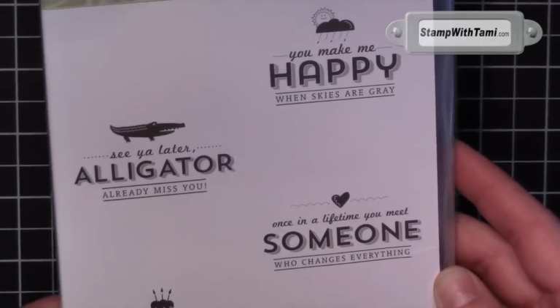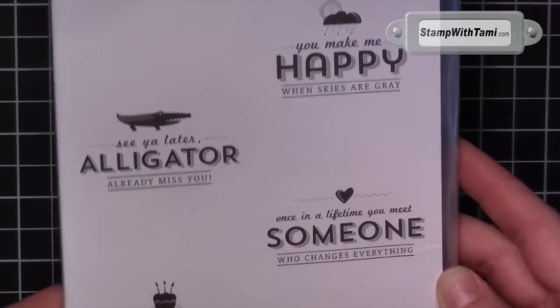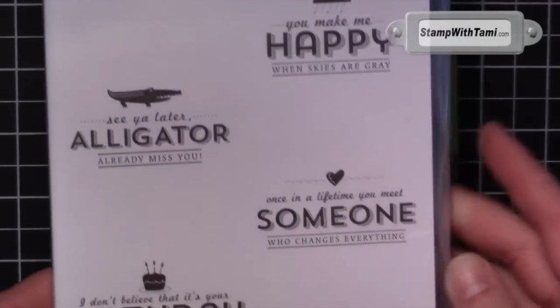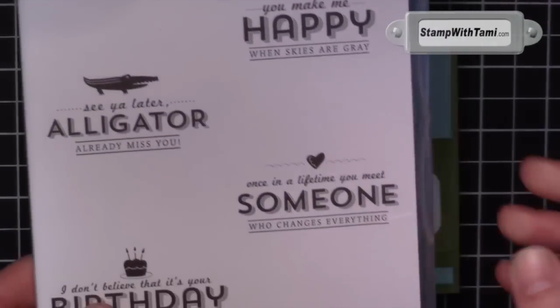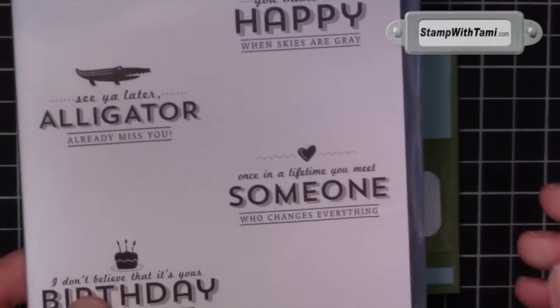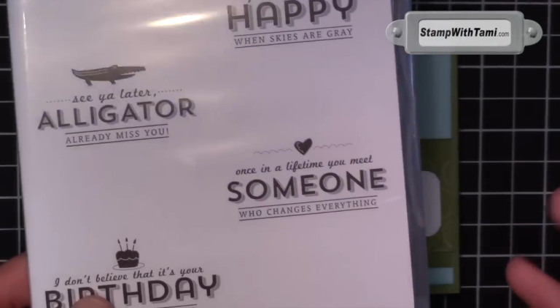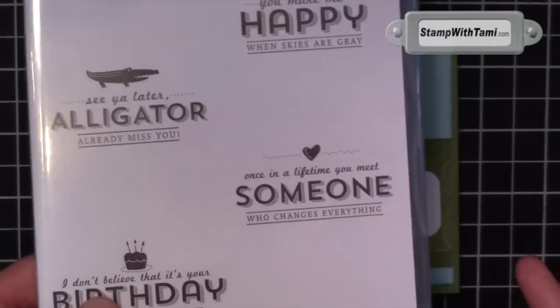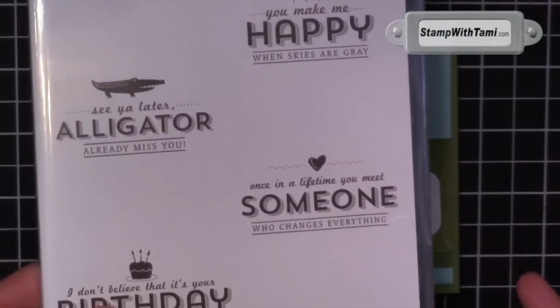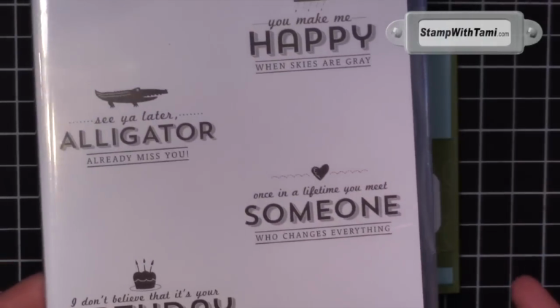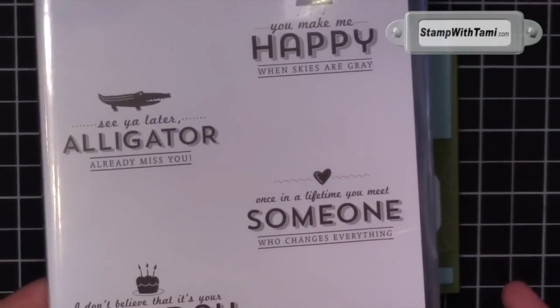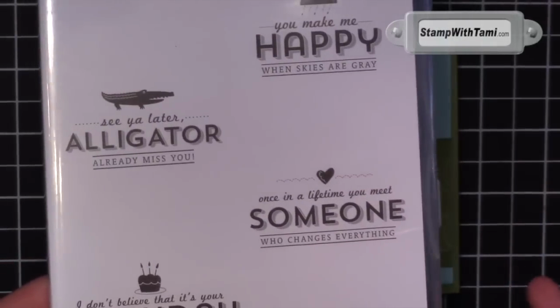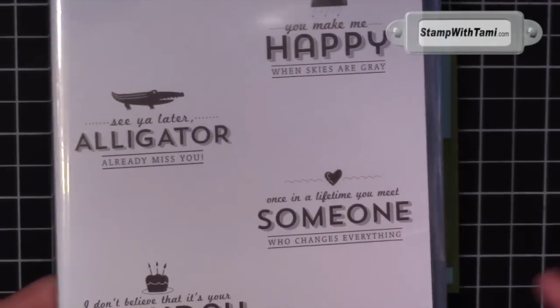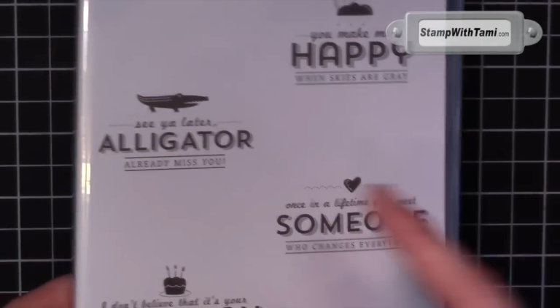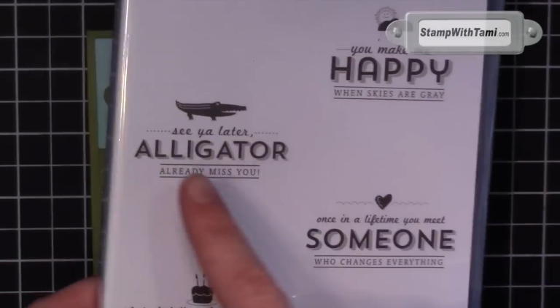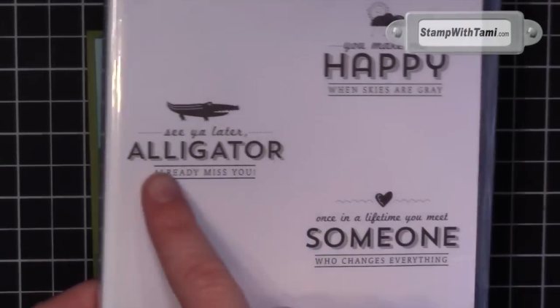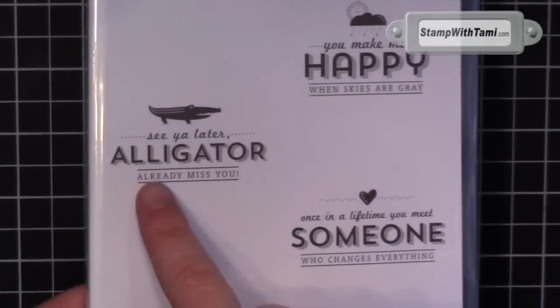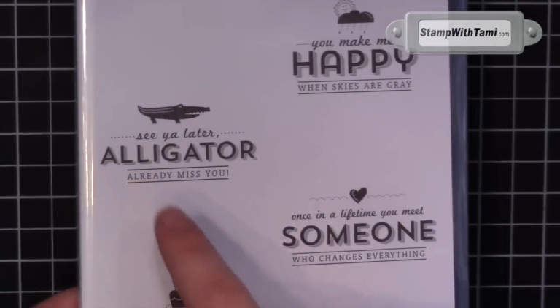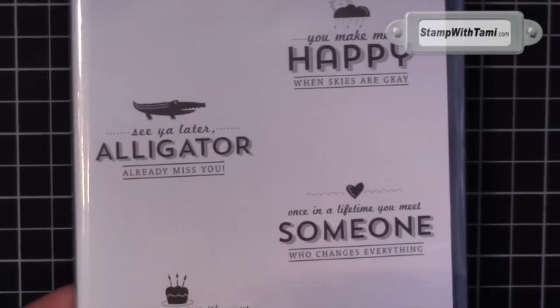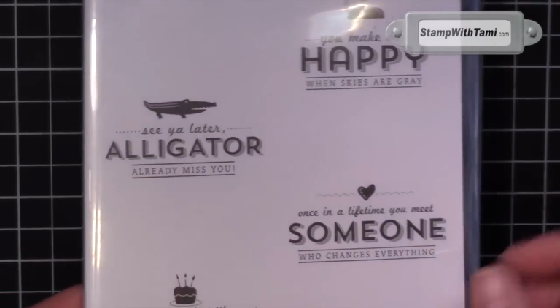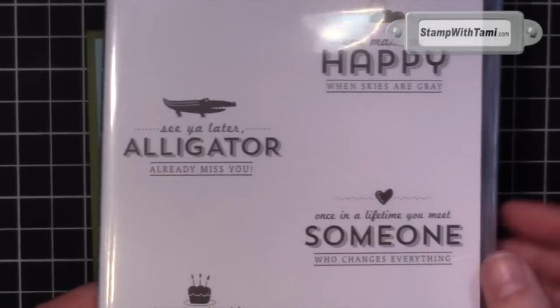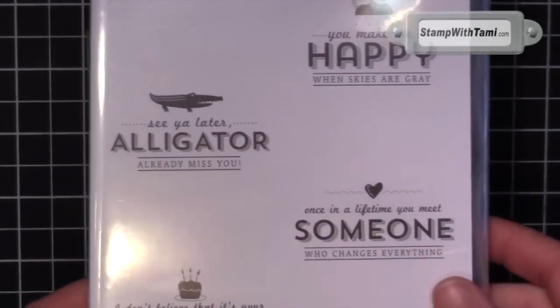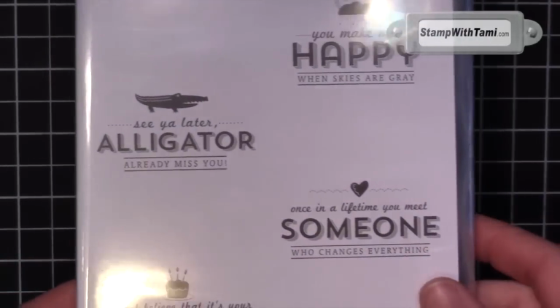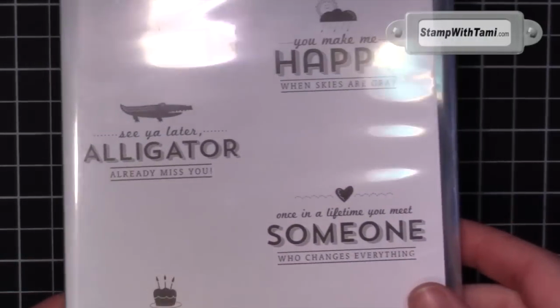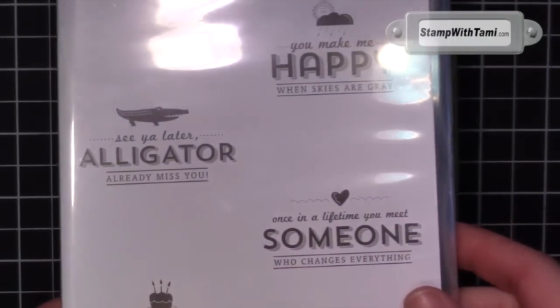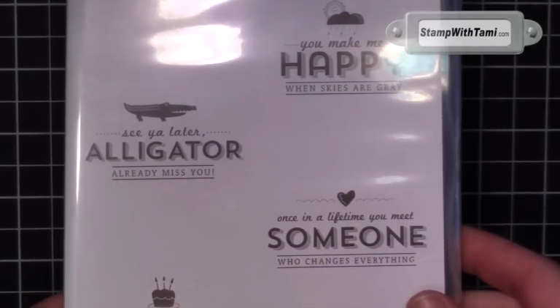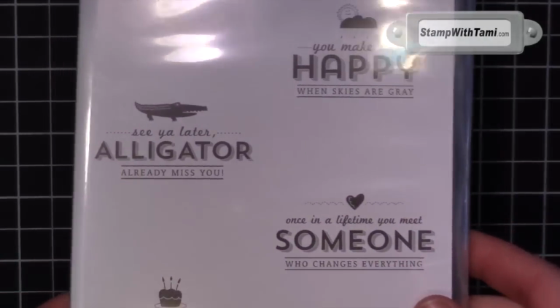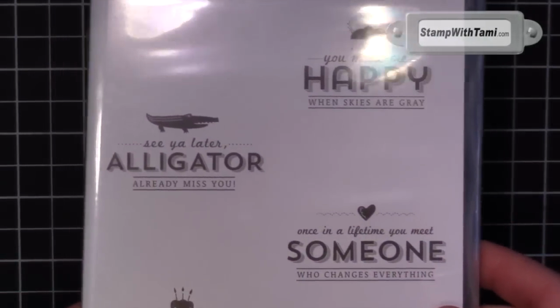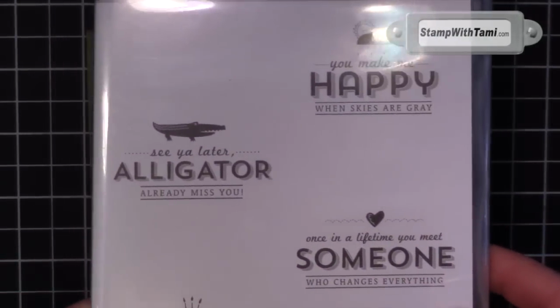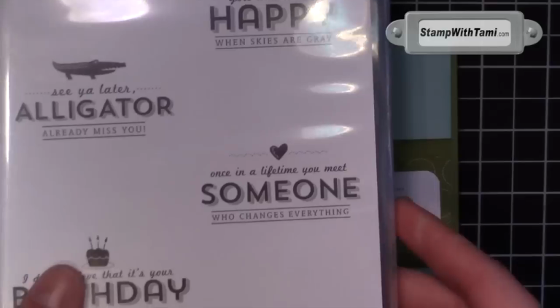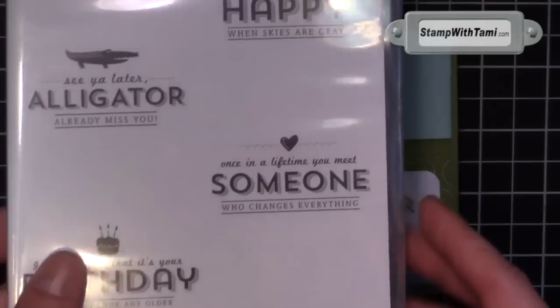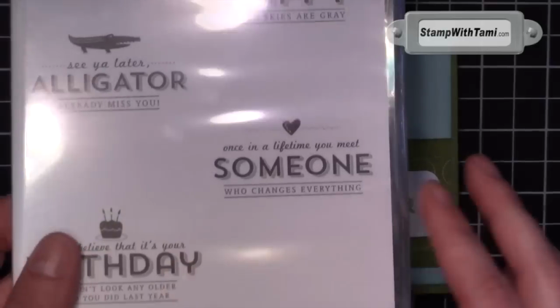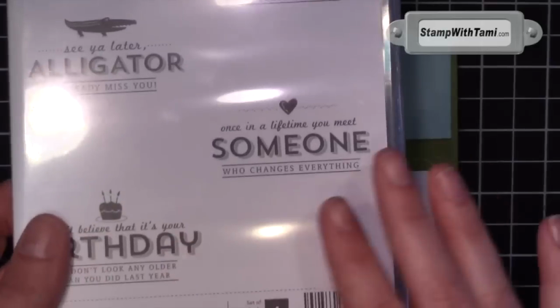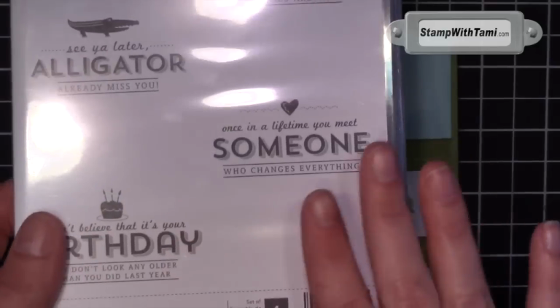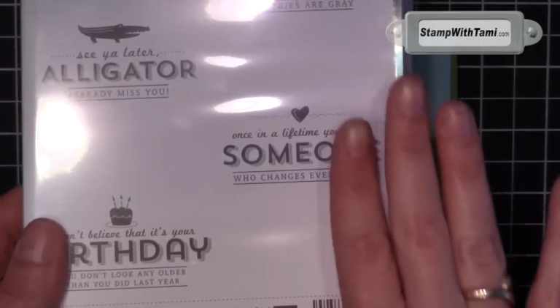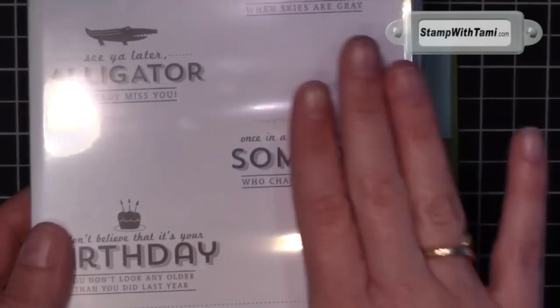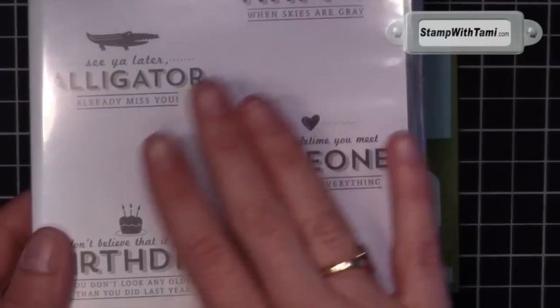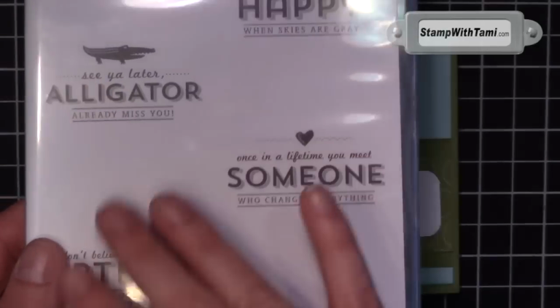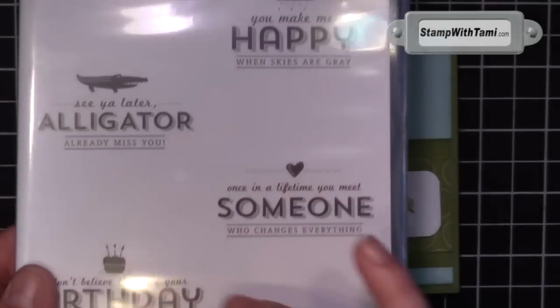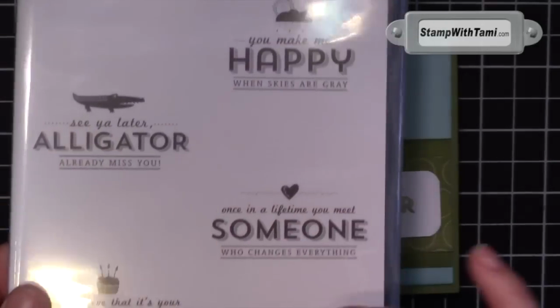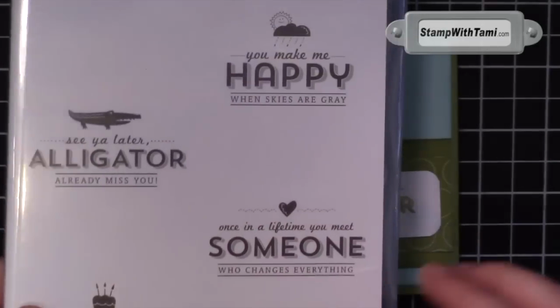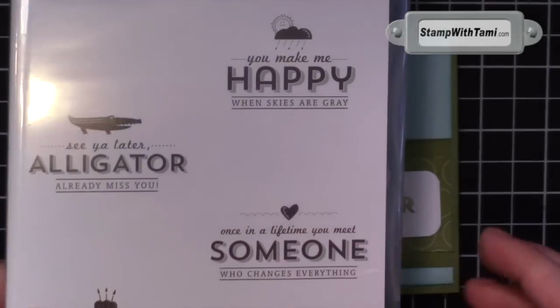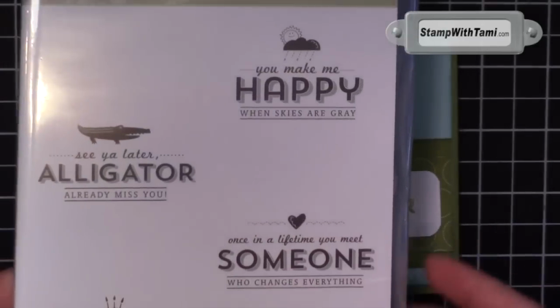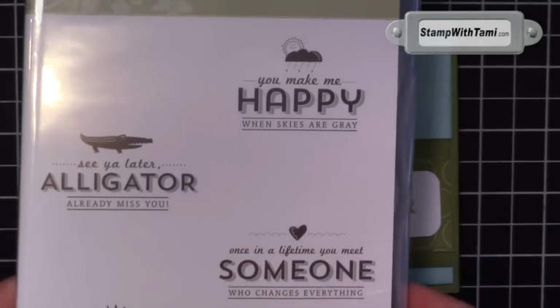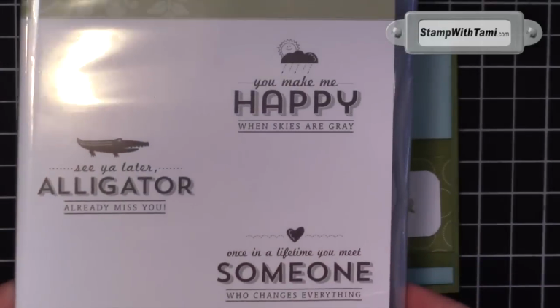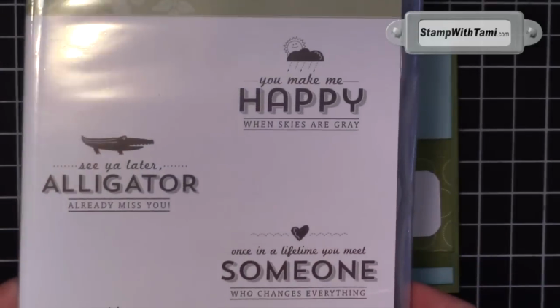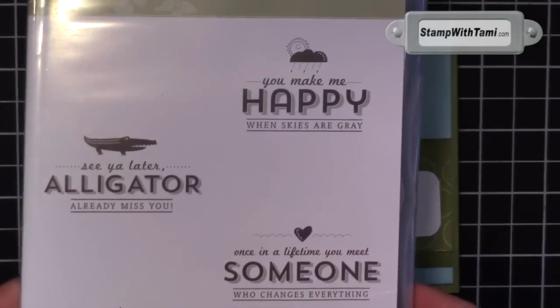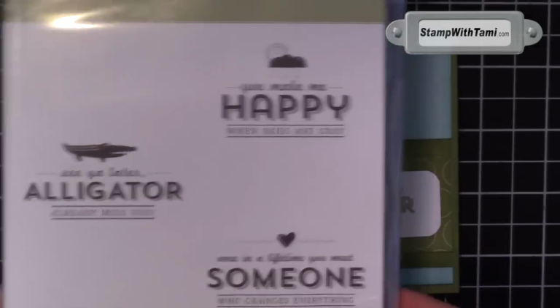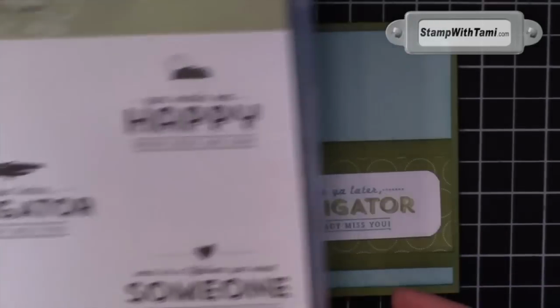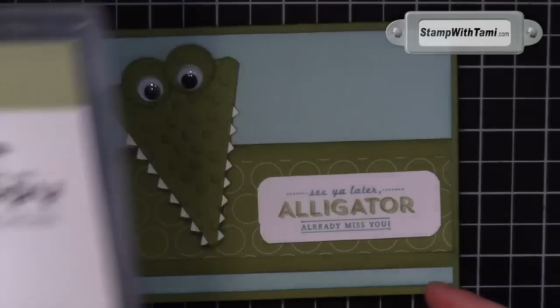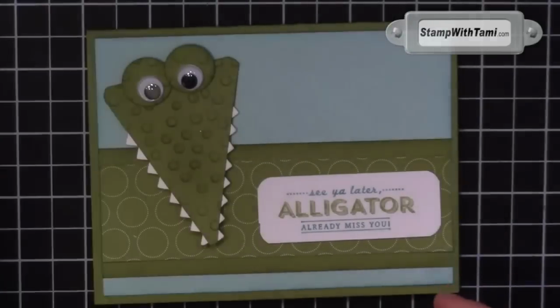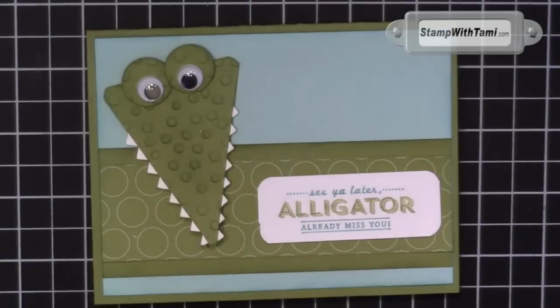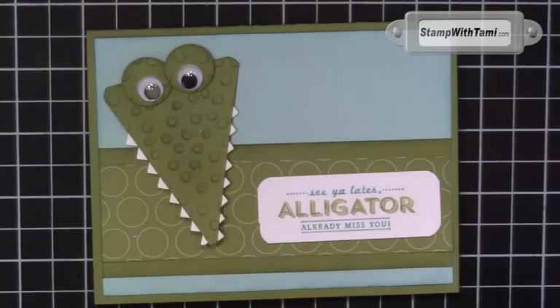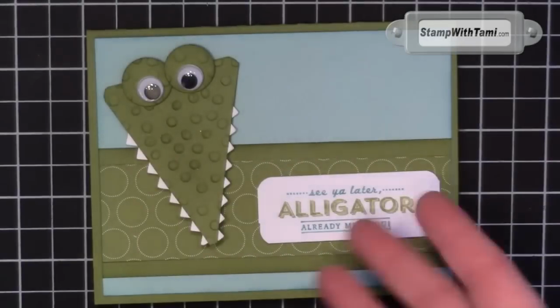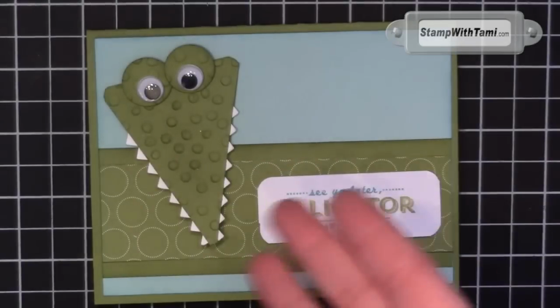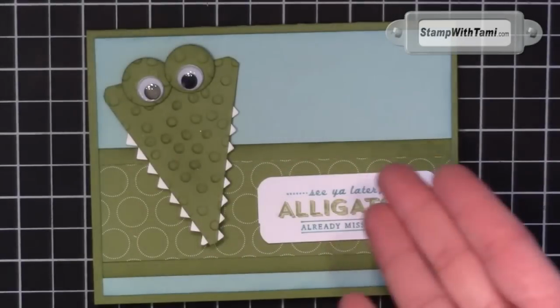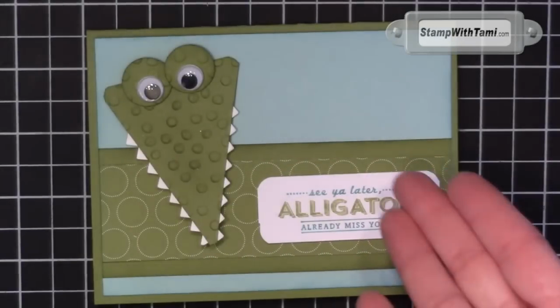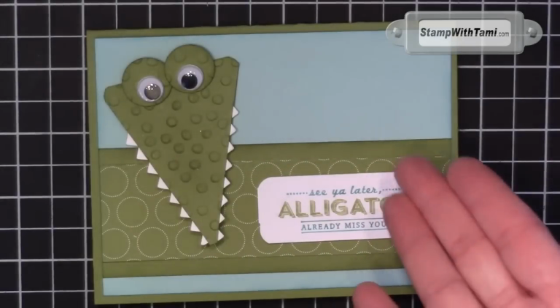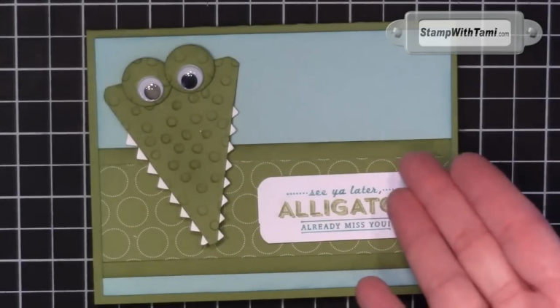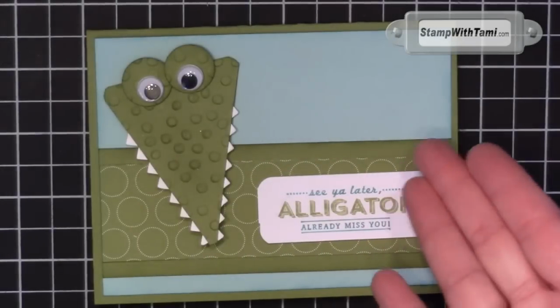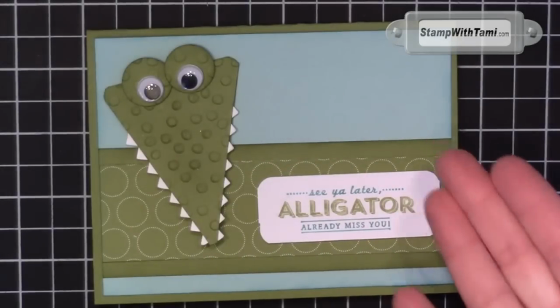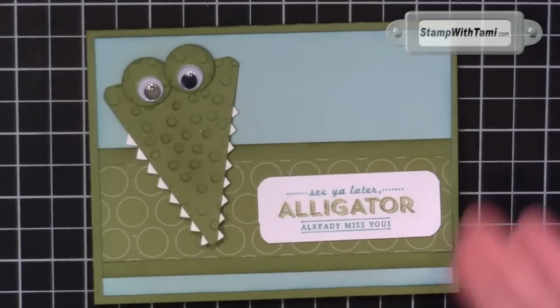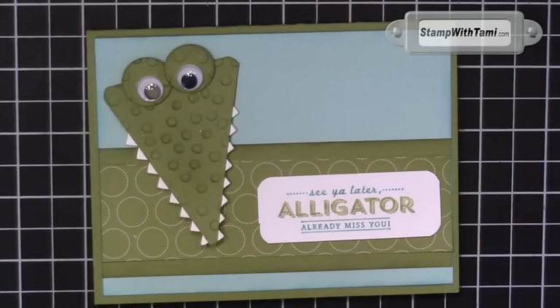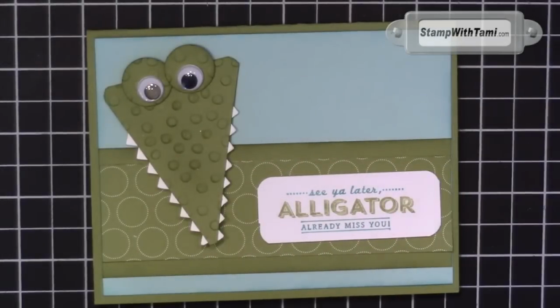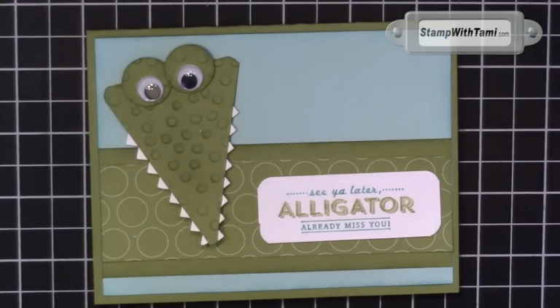It's called 'See You Later' — get it? See you later, alligator! And there's a bunch of other really cute stamps in it, but you need it for this card.